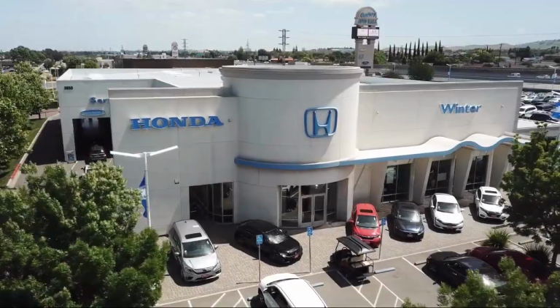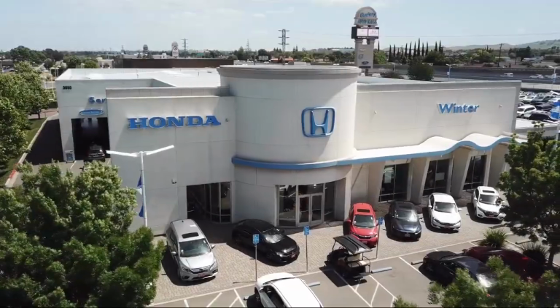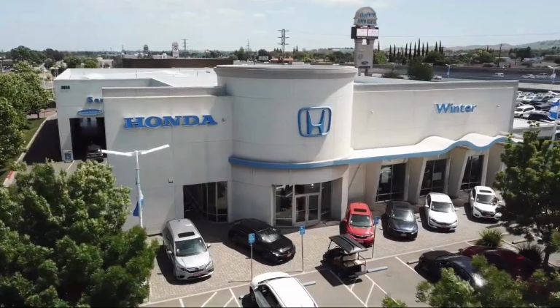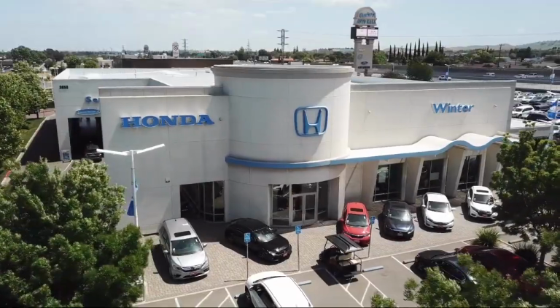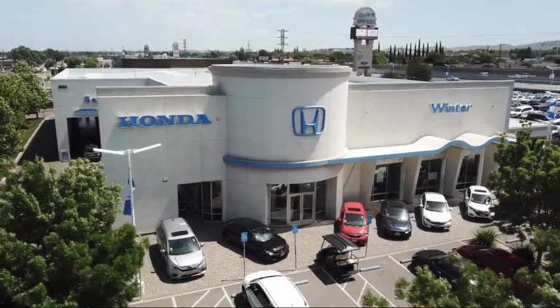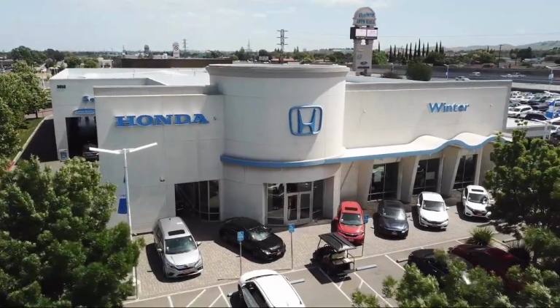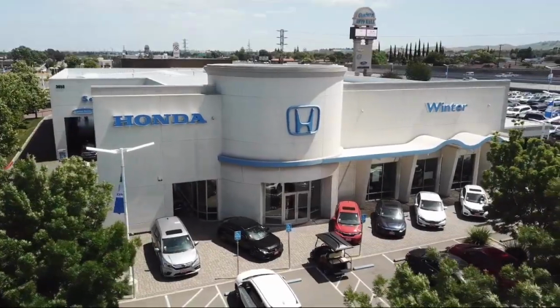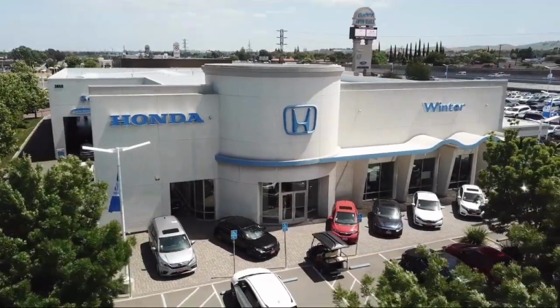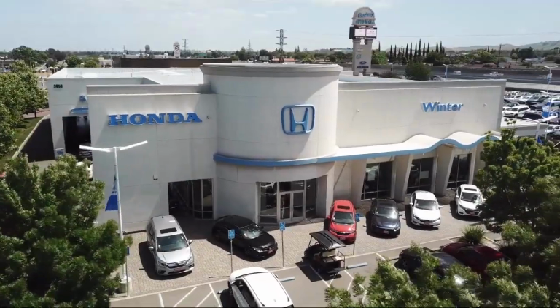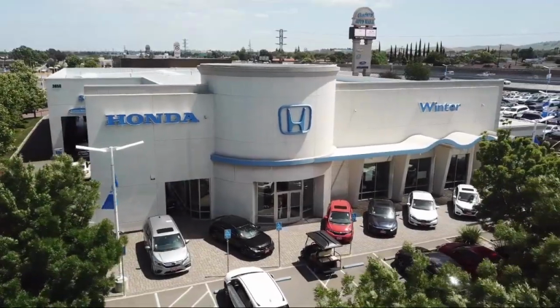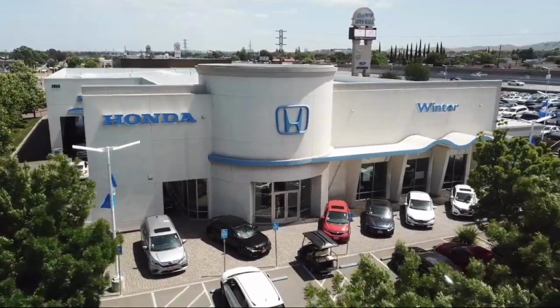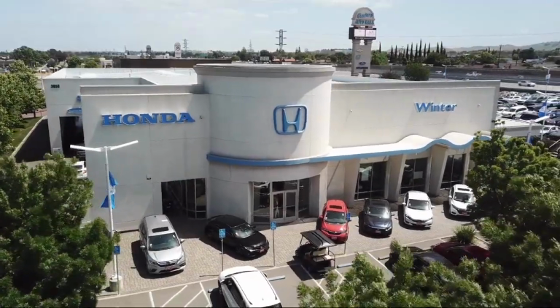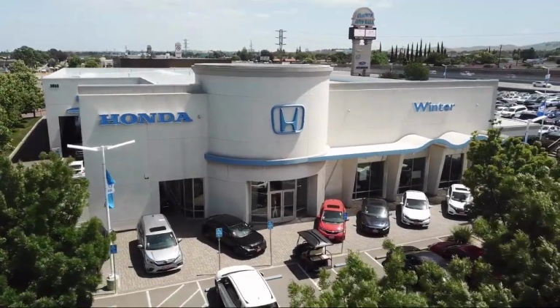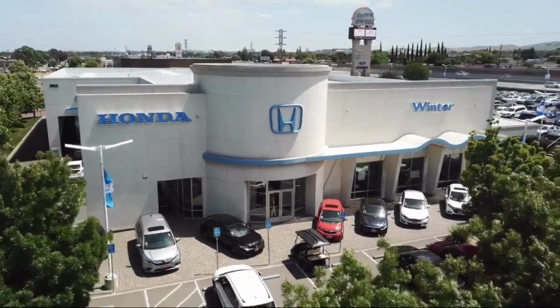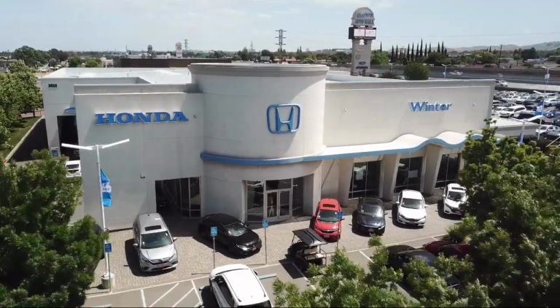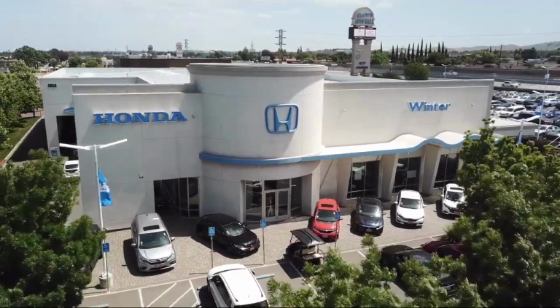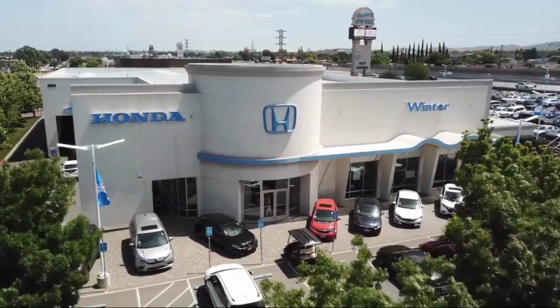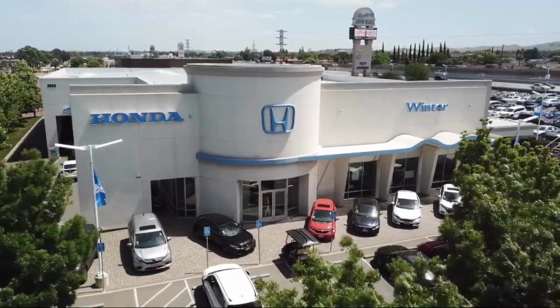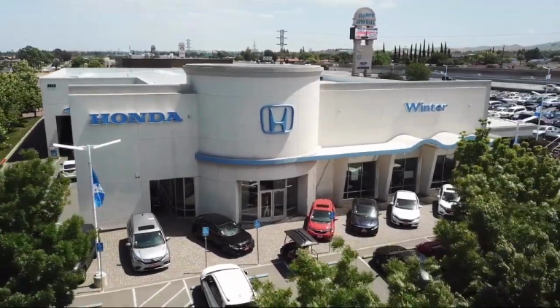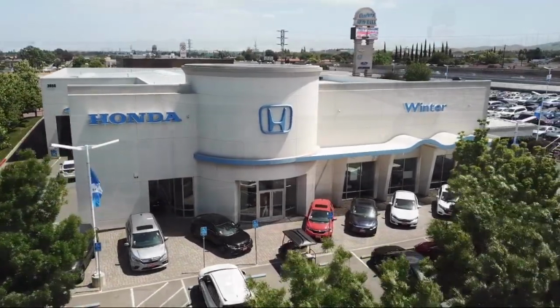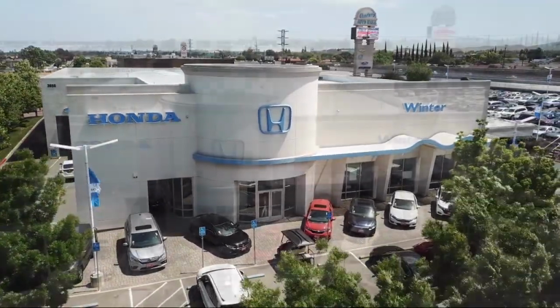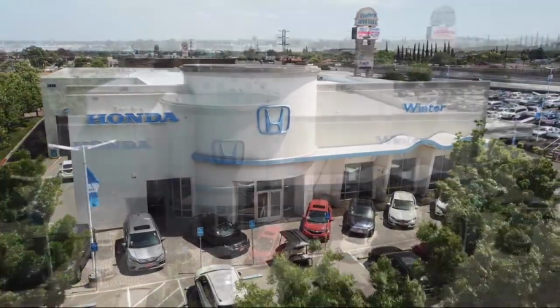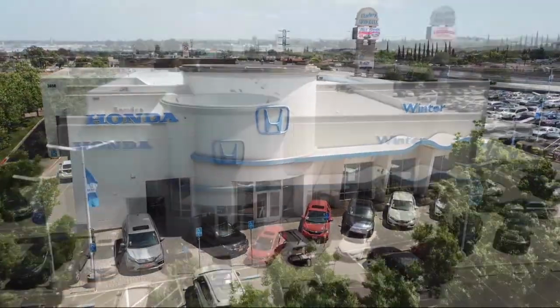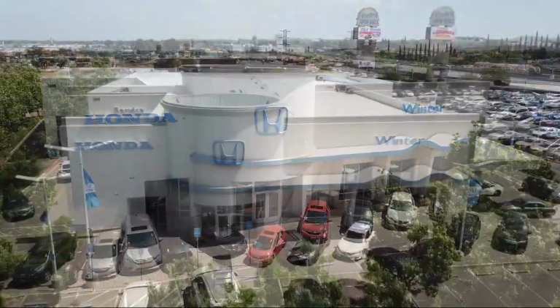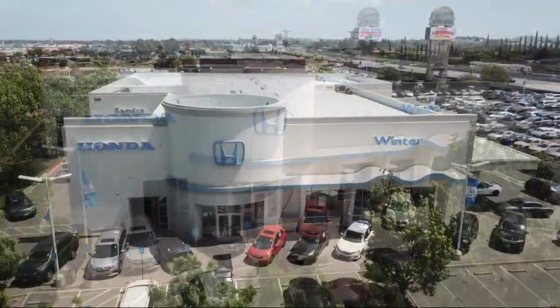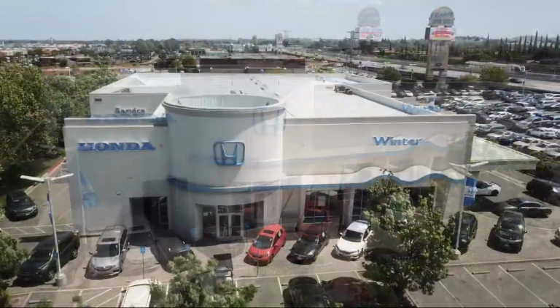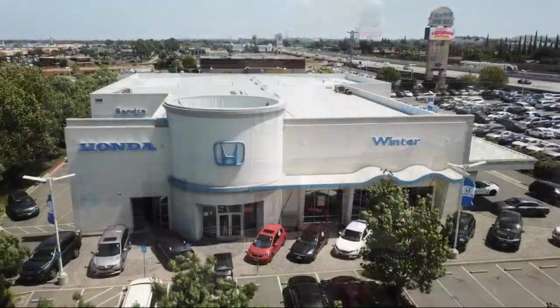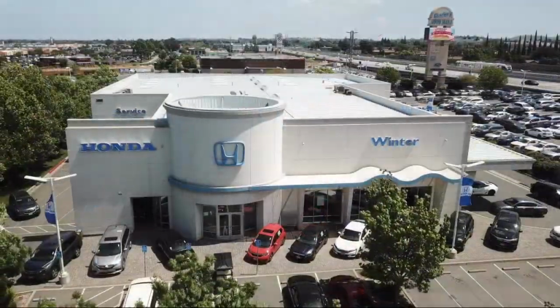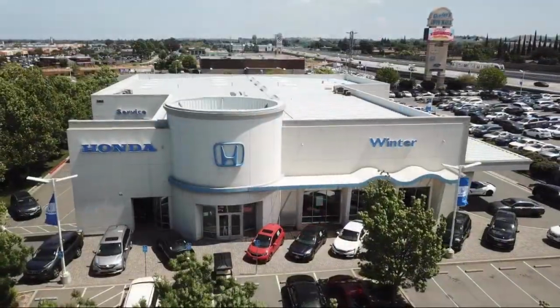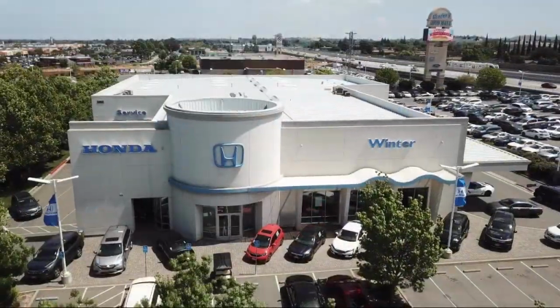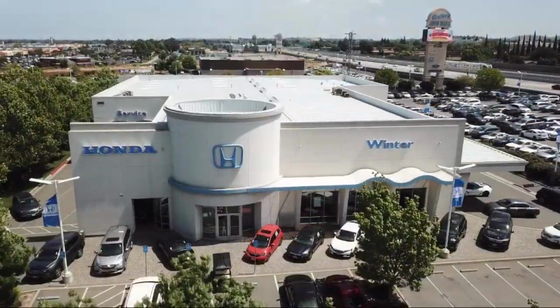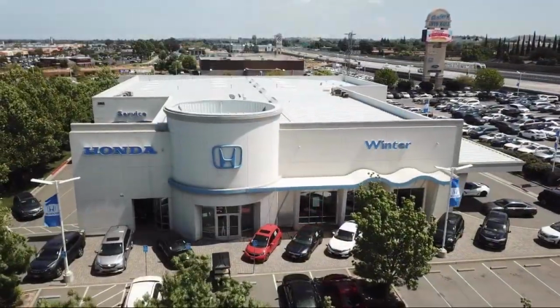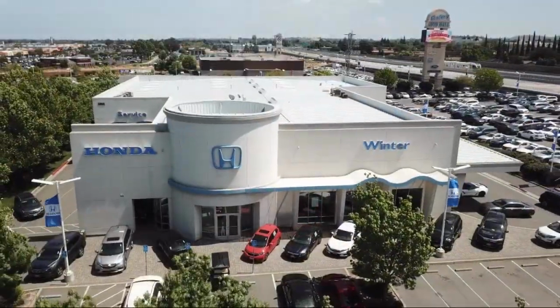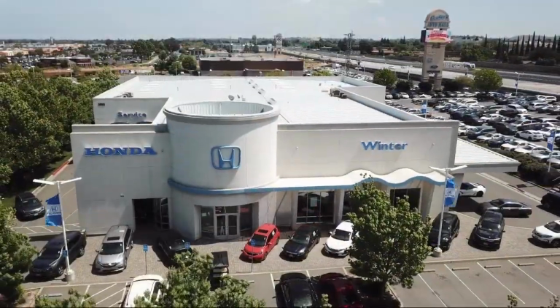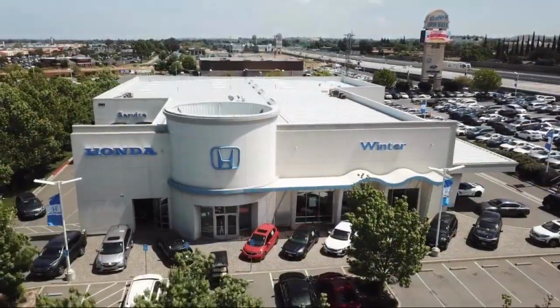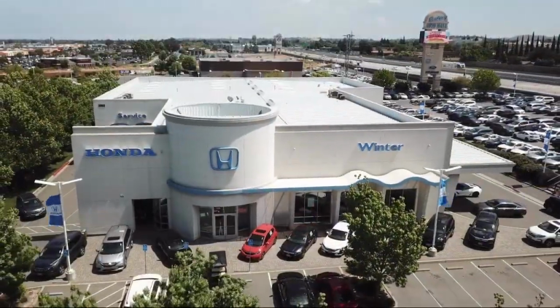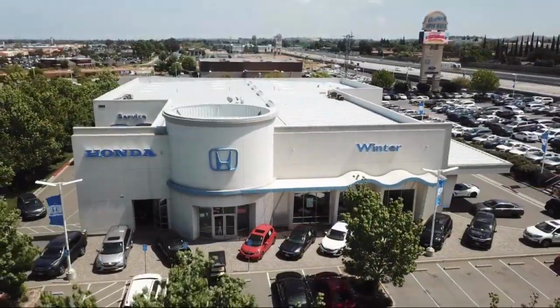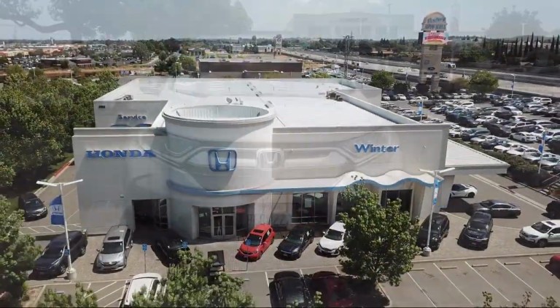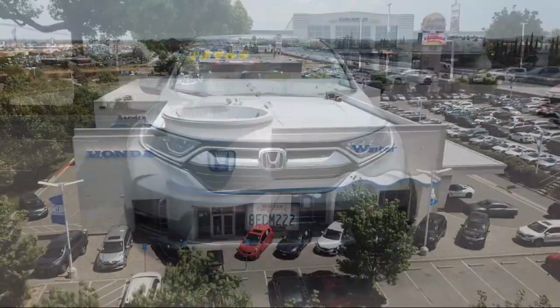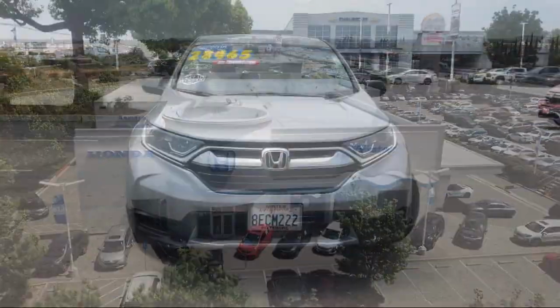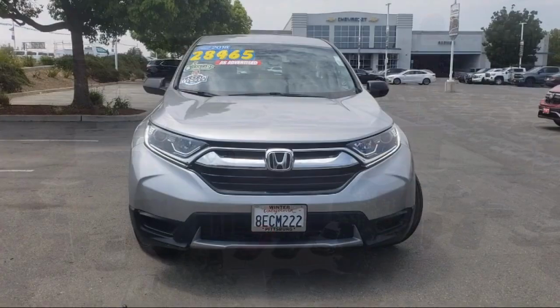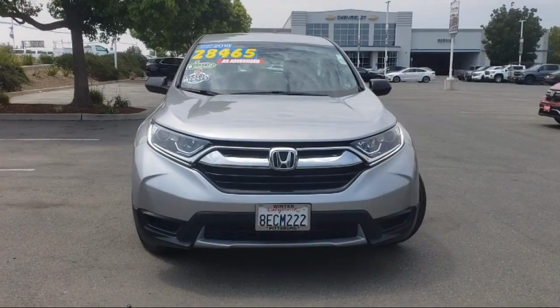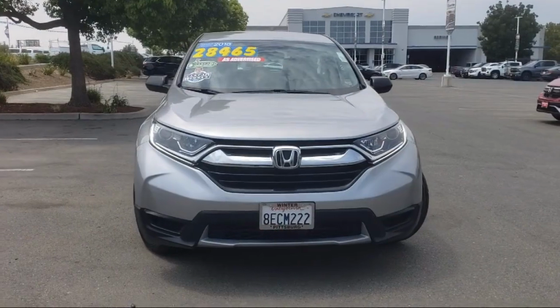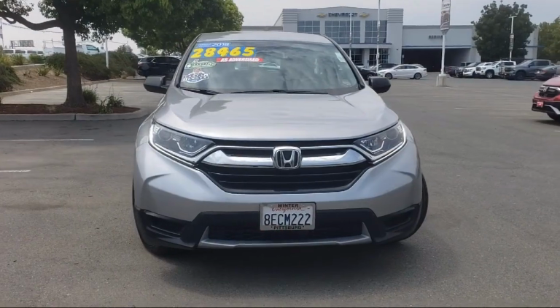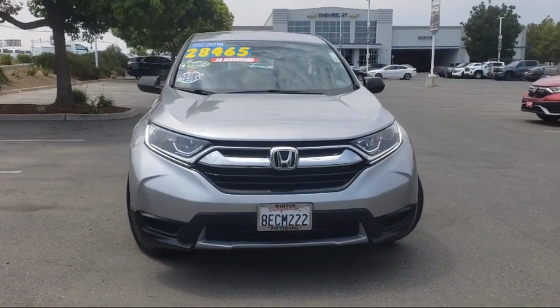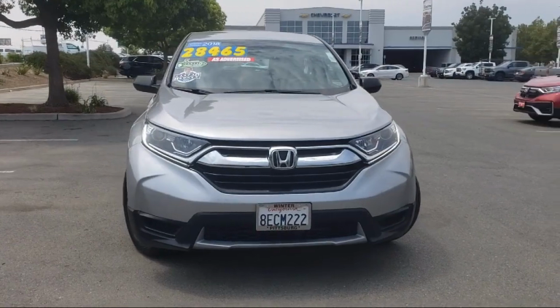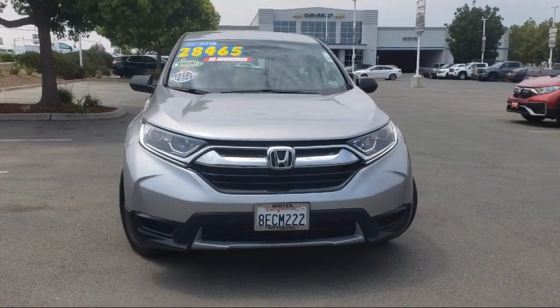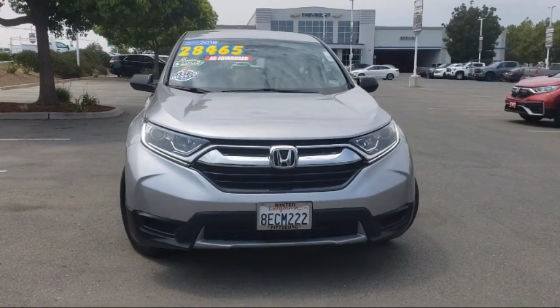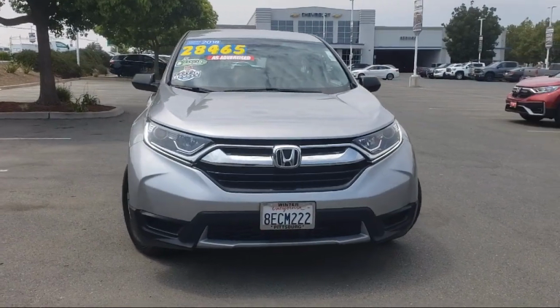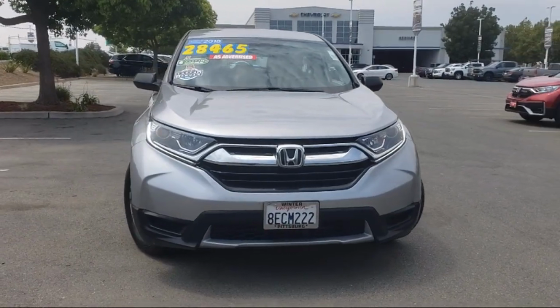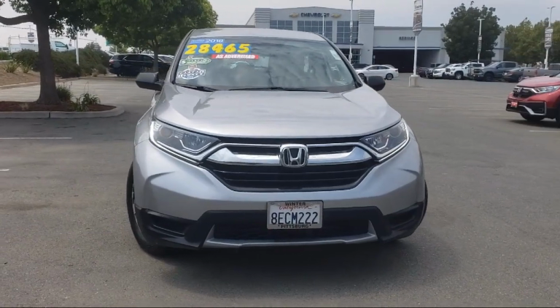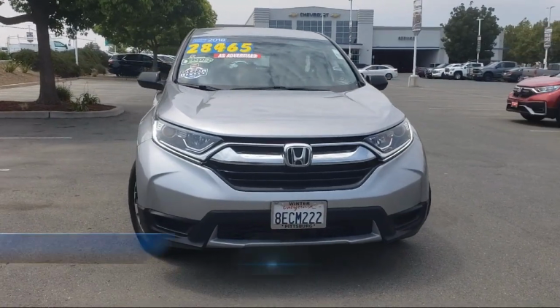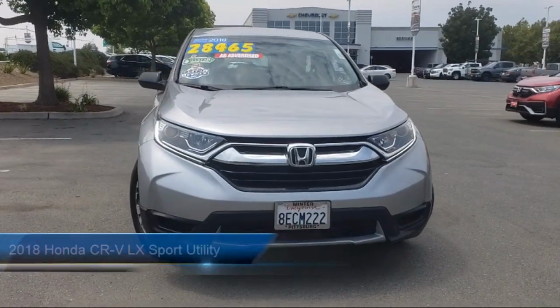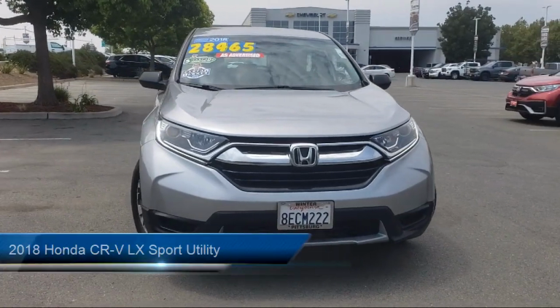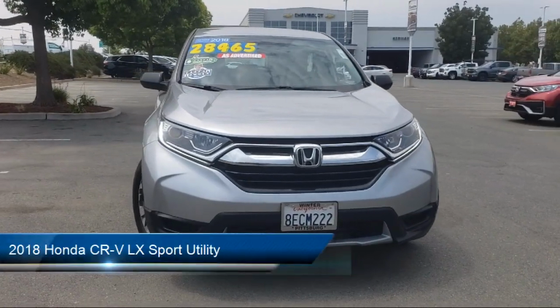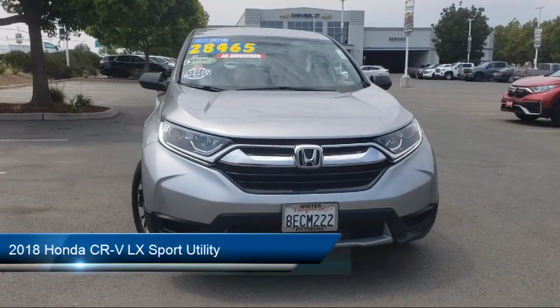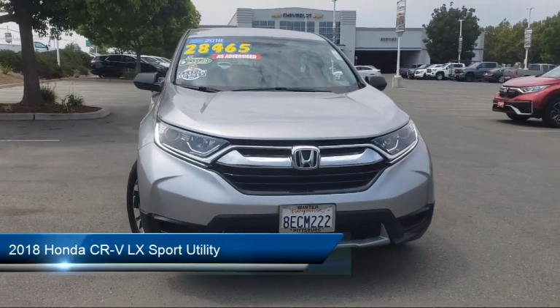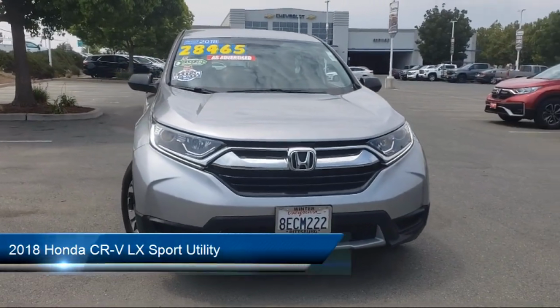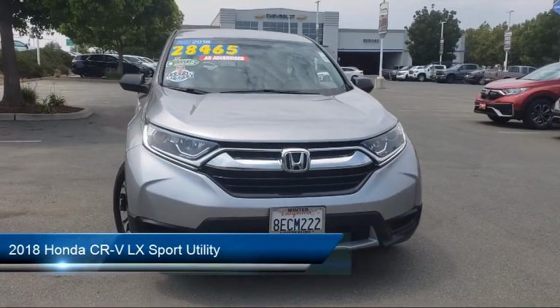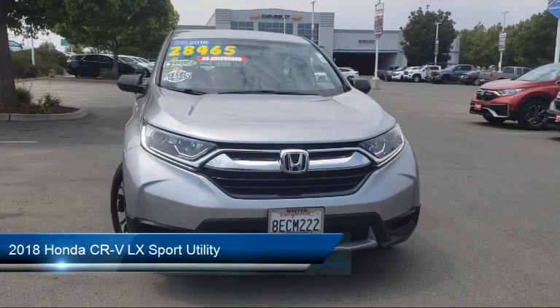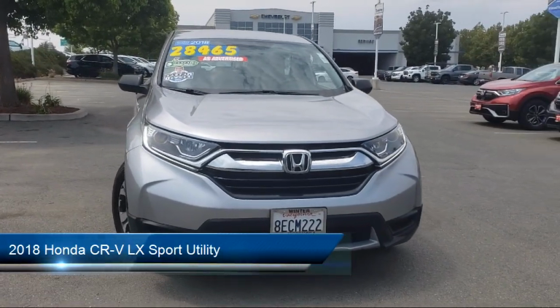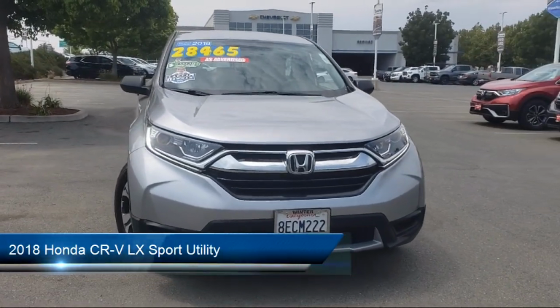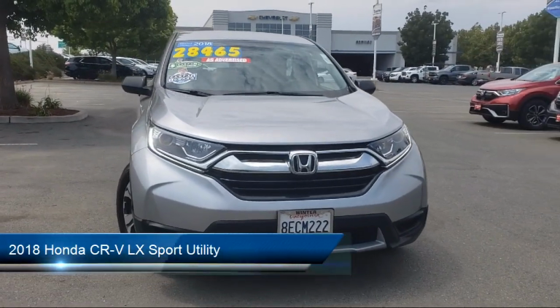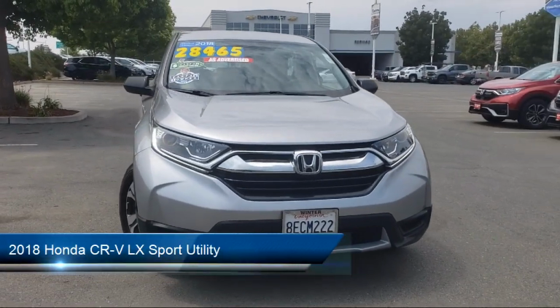Welcome to Winter Honda, your premier destination for purchasing a vehicle. And here's a look at another one of our great vehicles from our inventory.